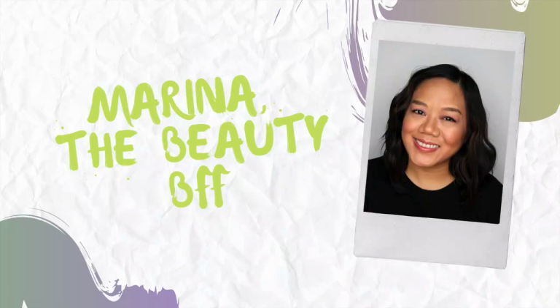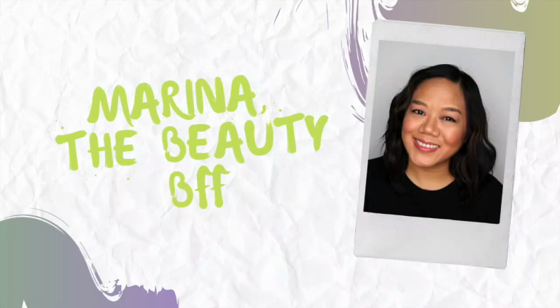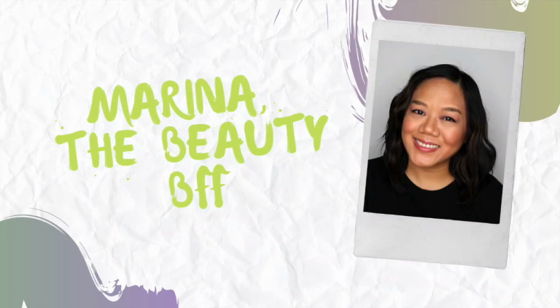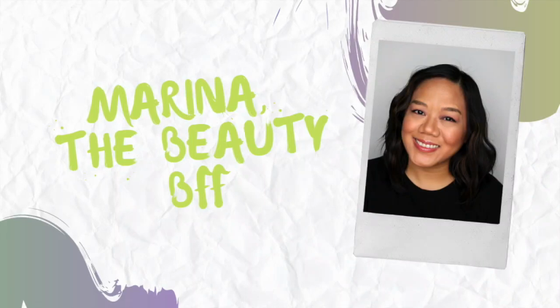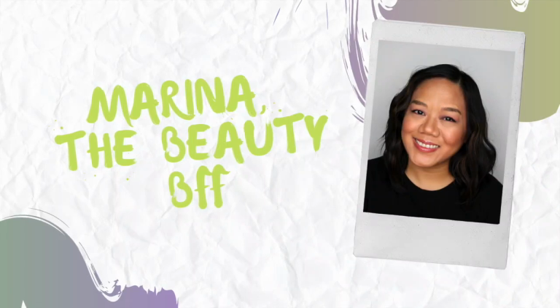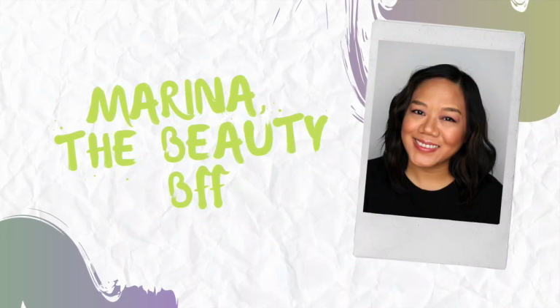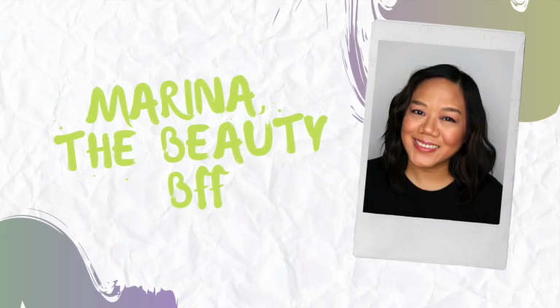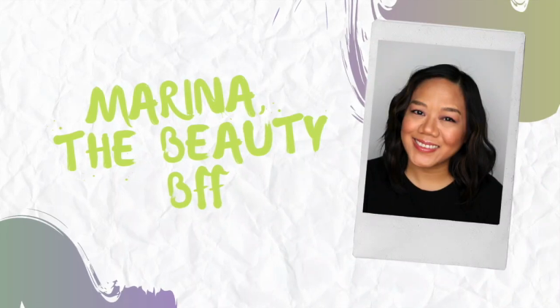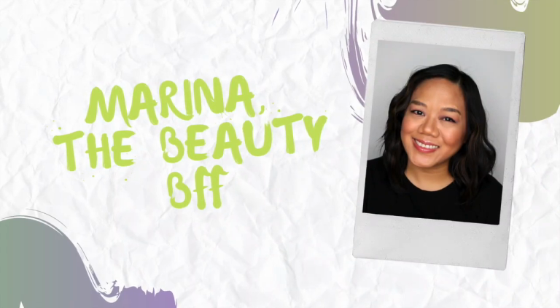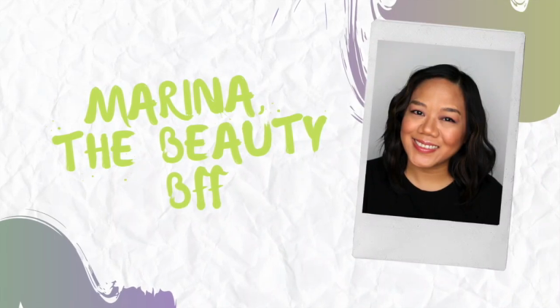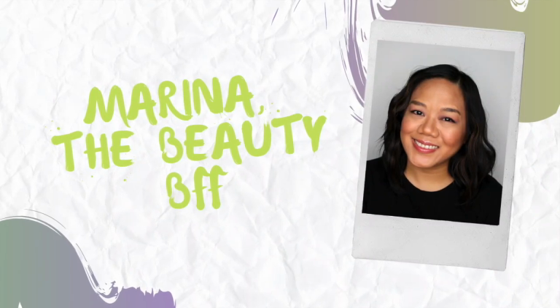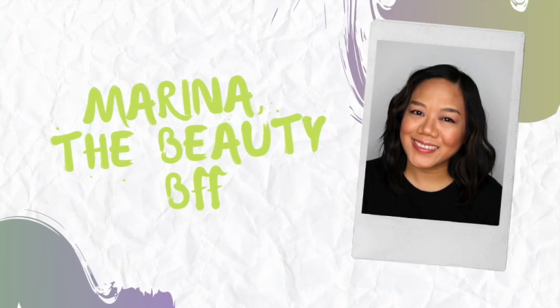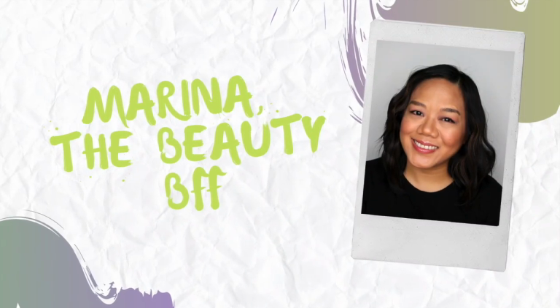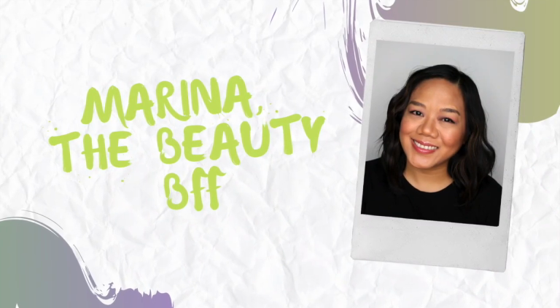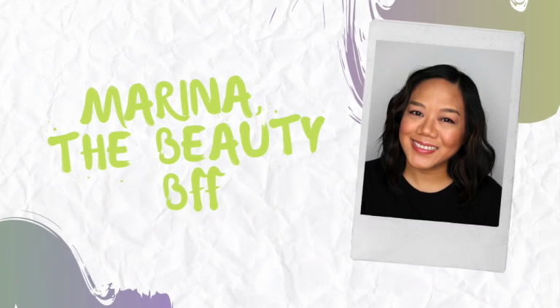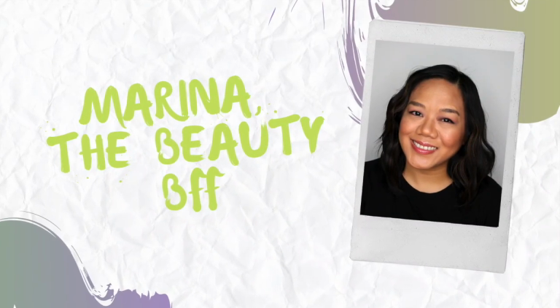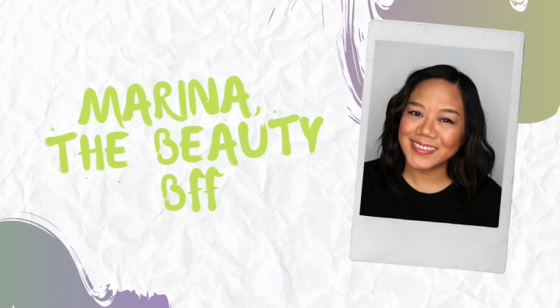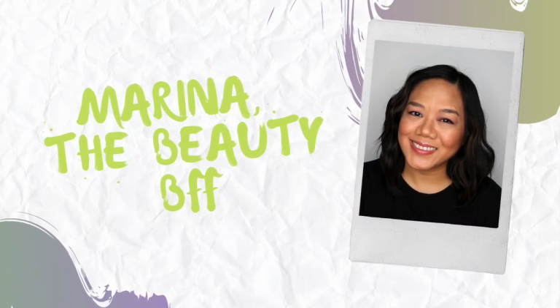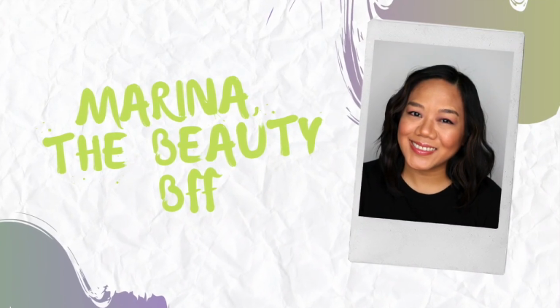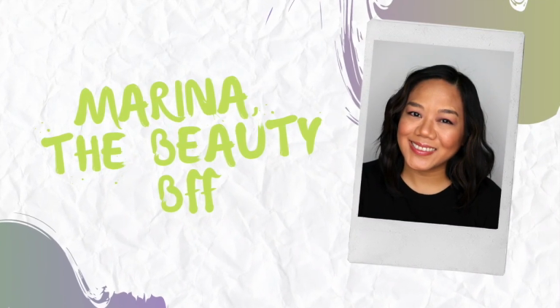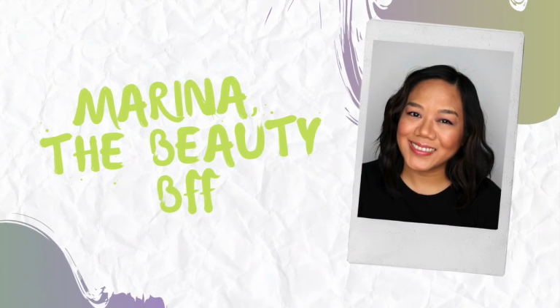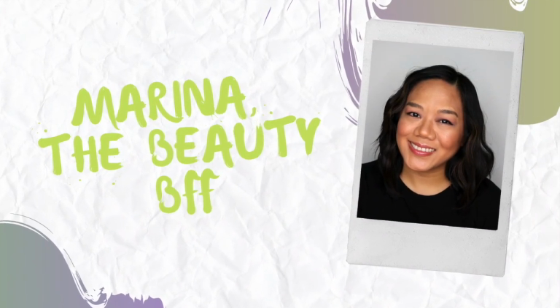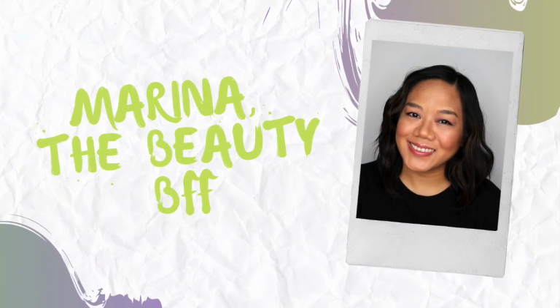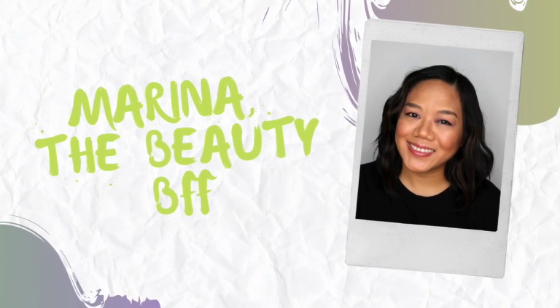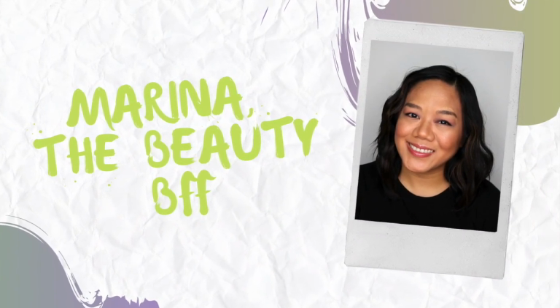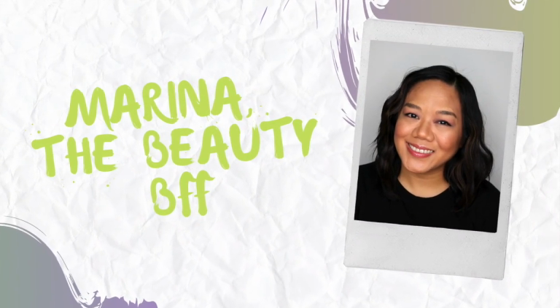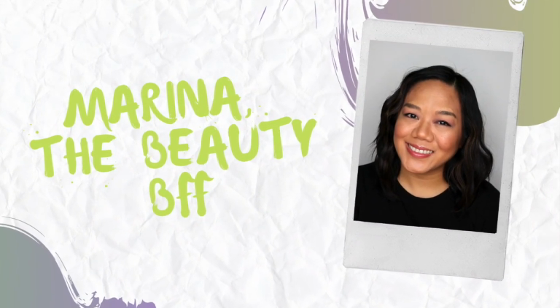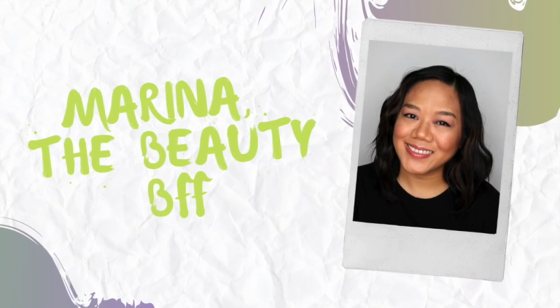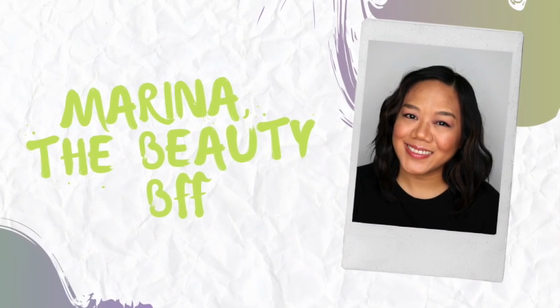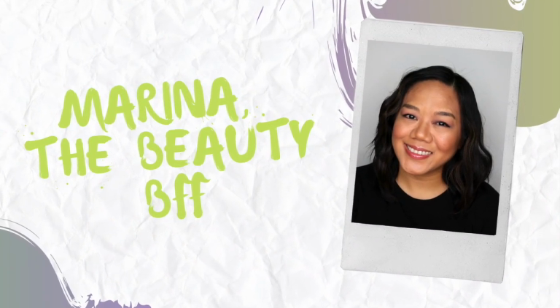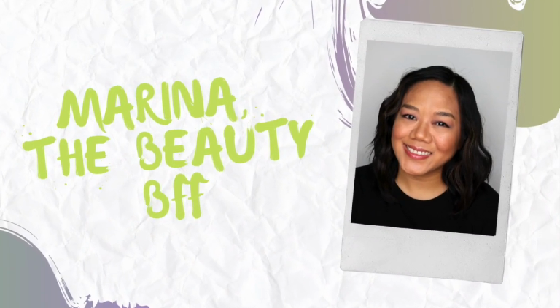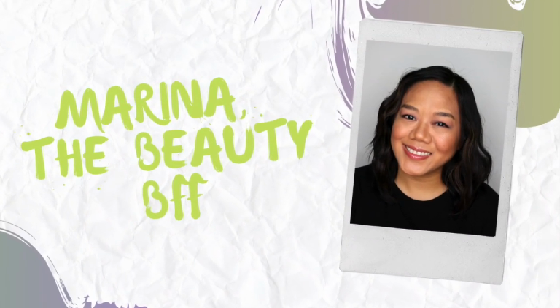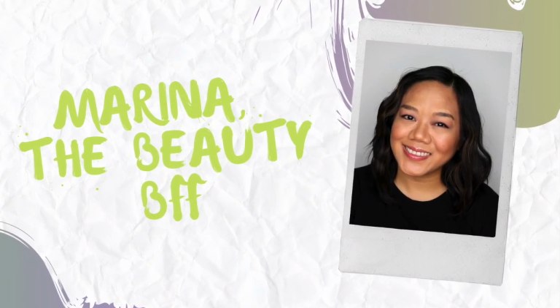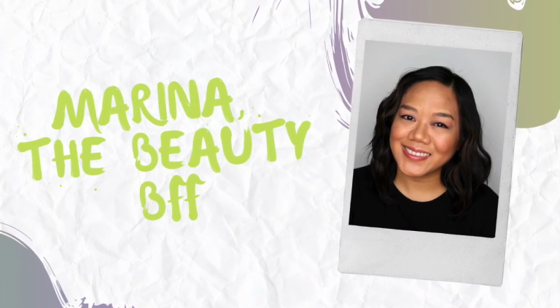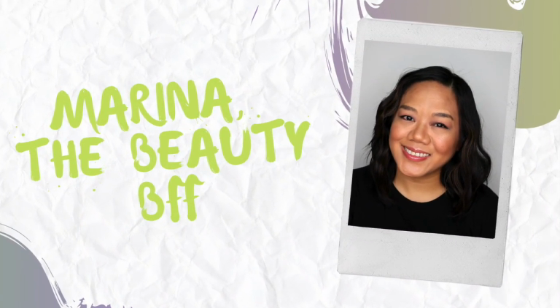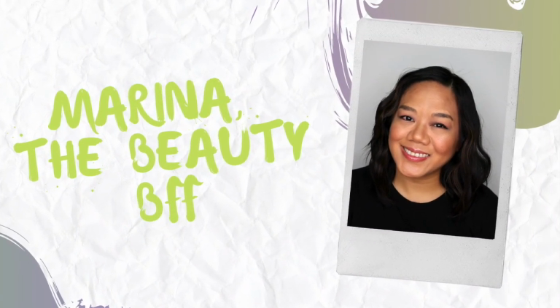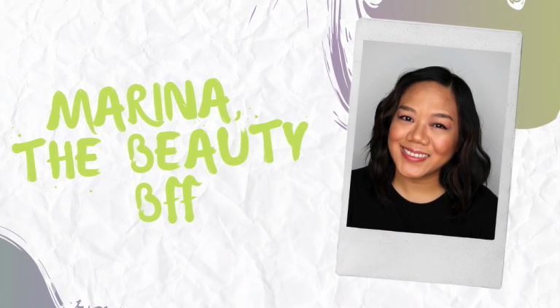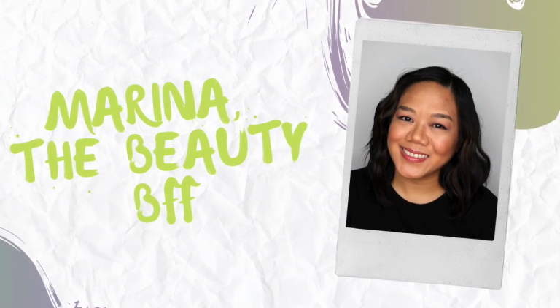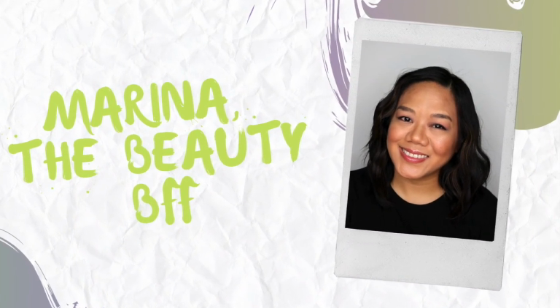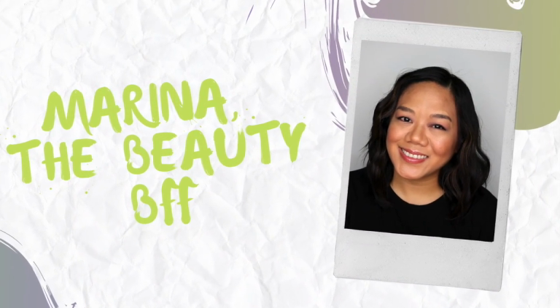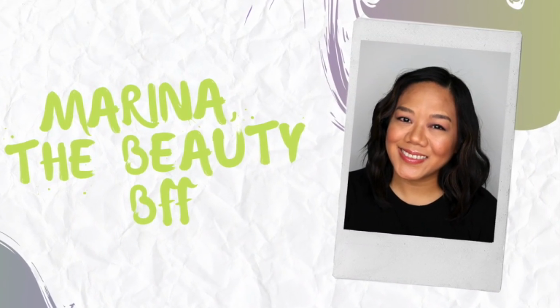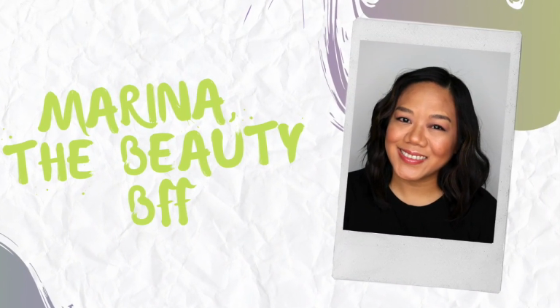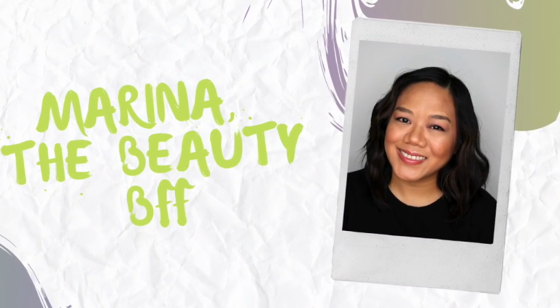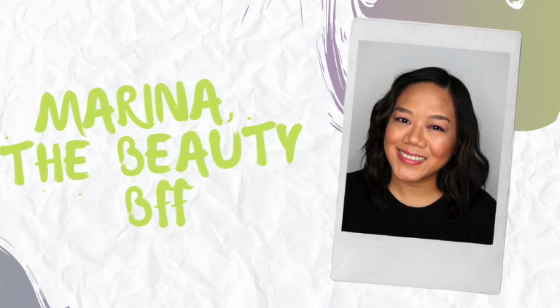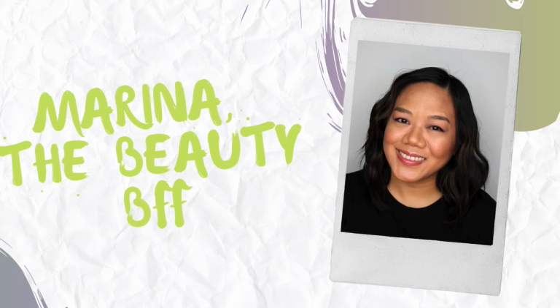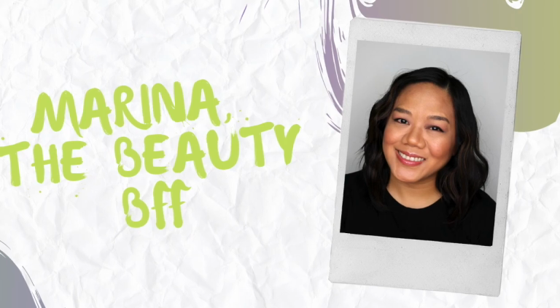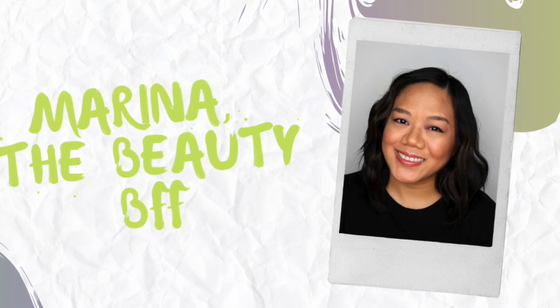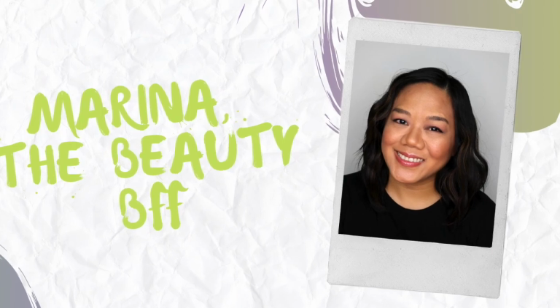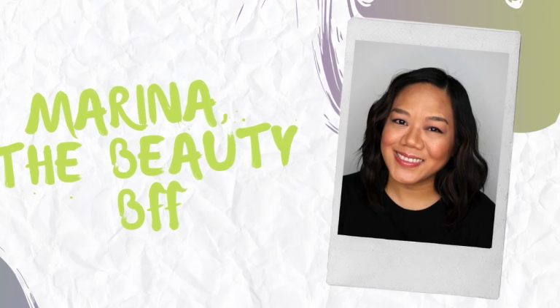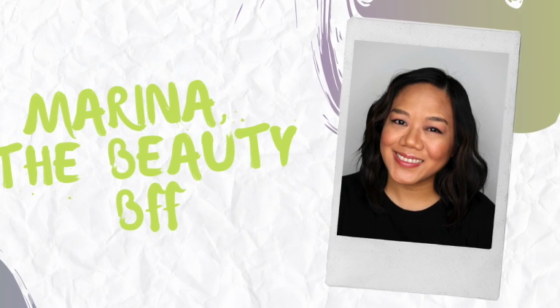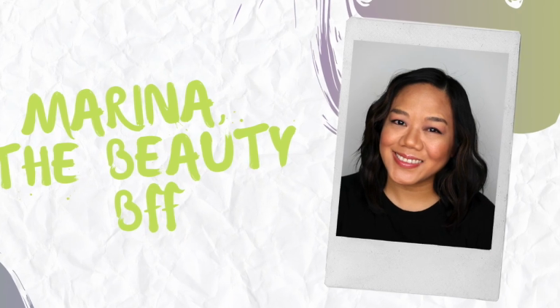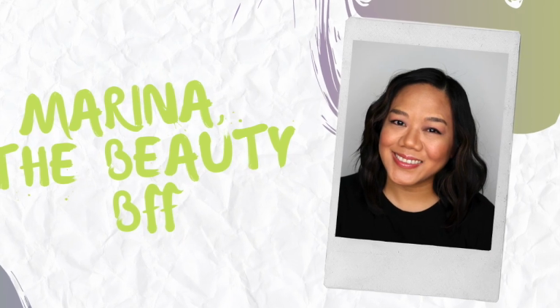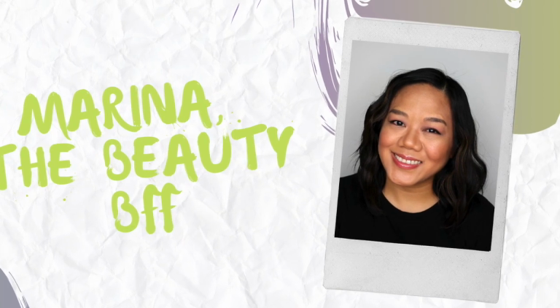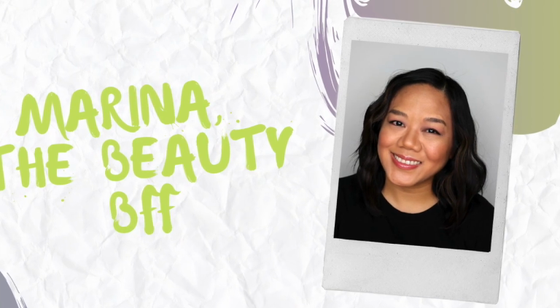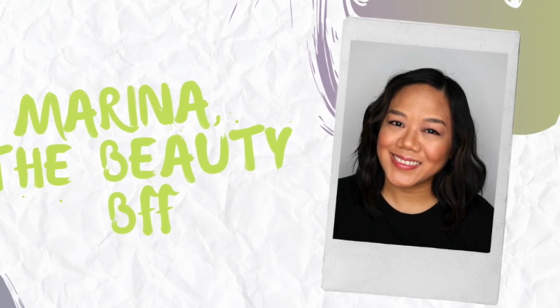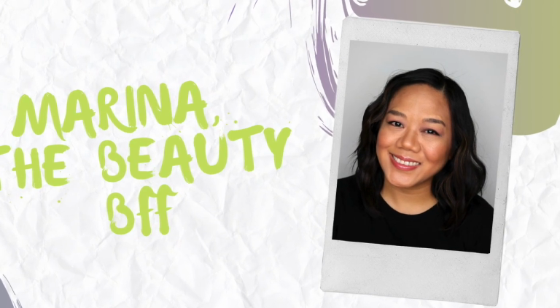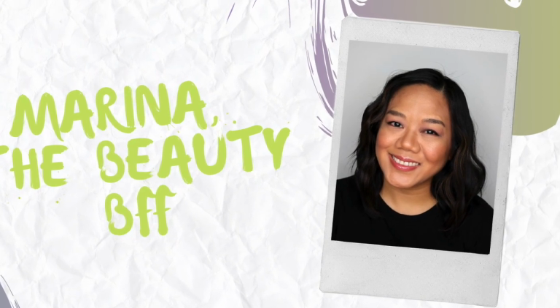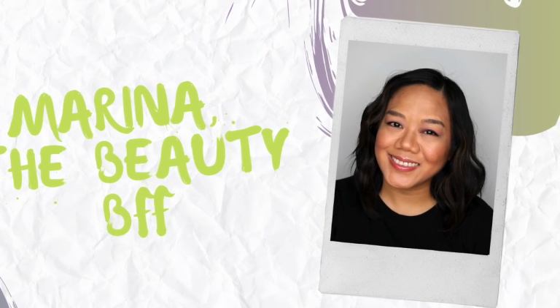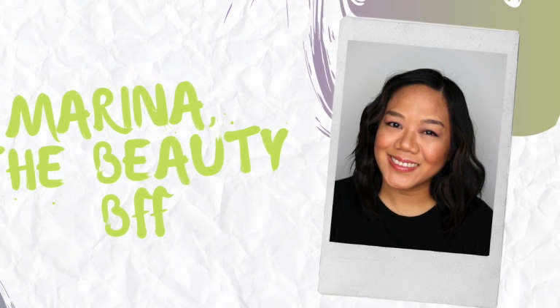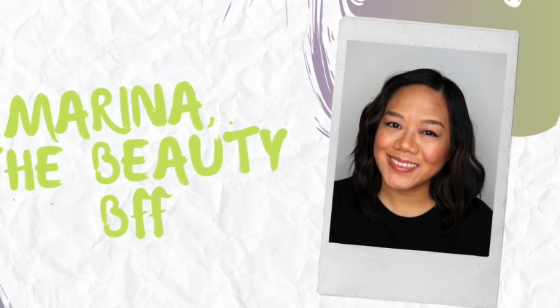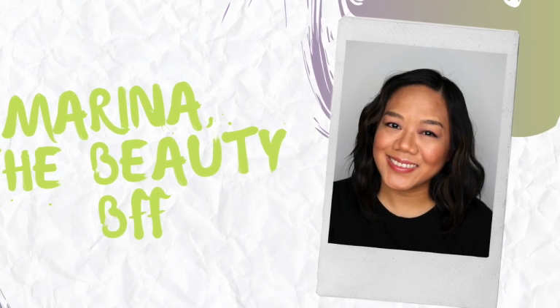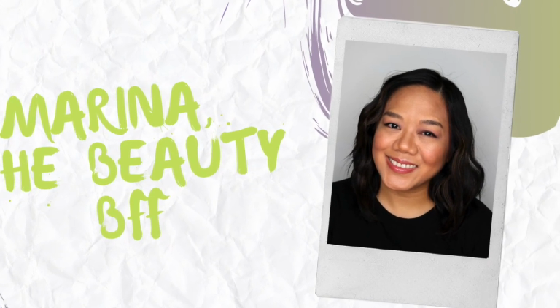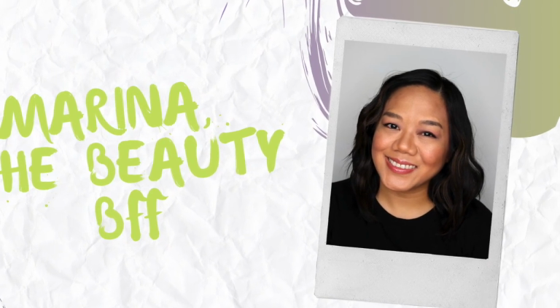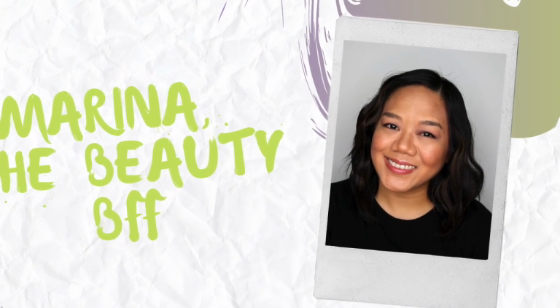Hi everyone, it's Marina, the Beauty BFF. I'm going to share with you how to create a wavy hair look using a straightener.